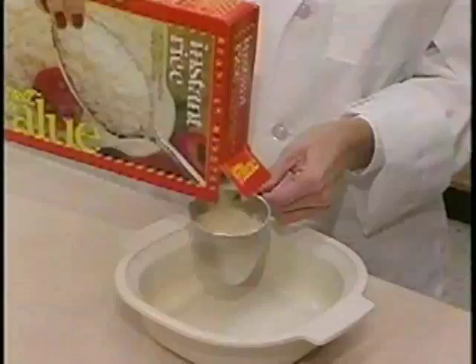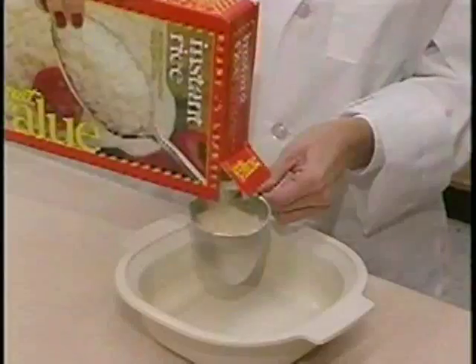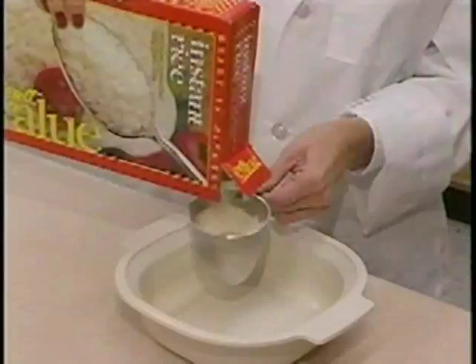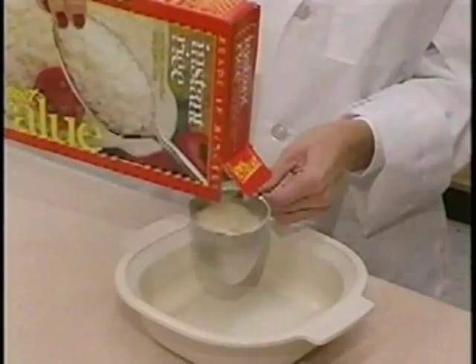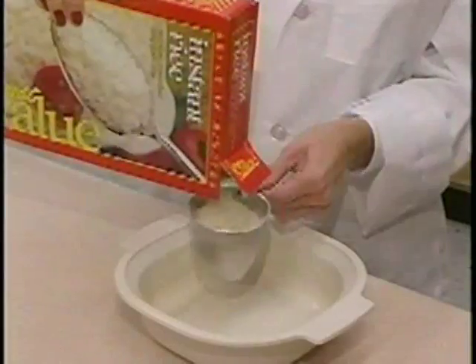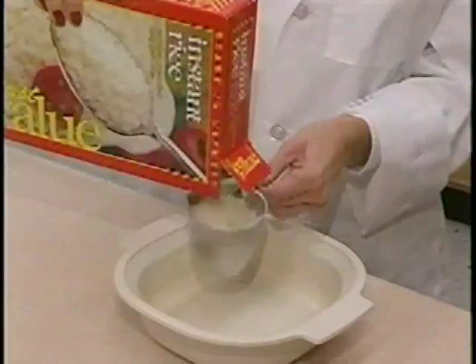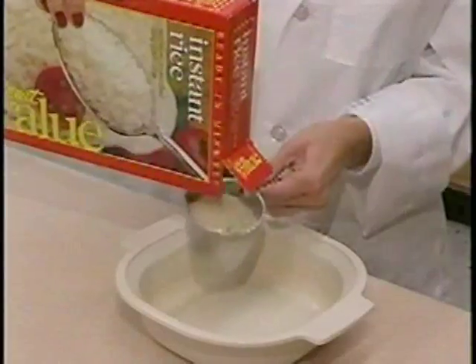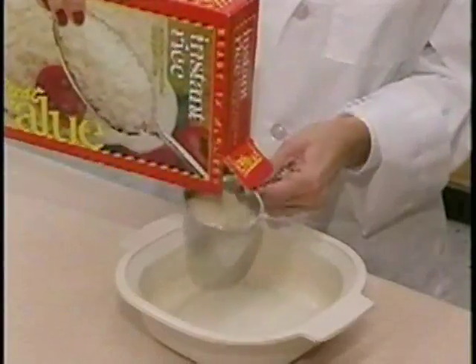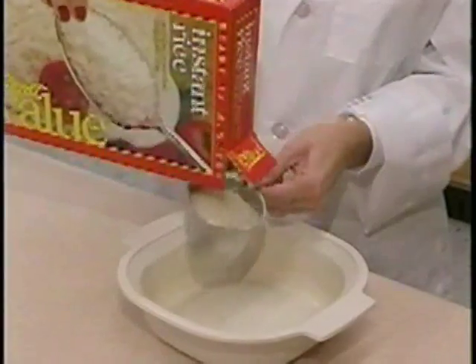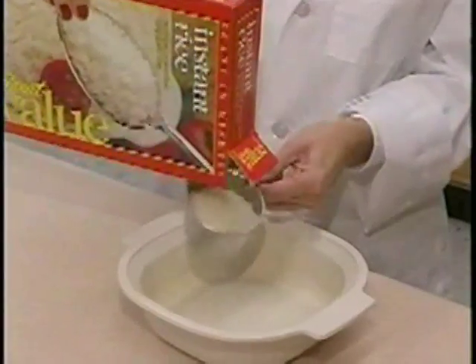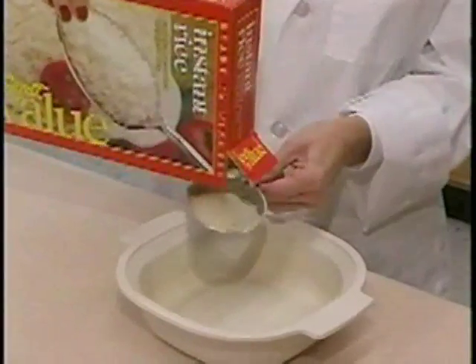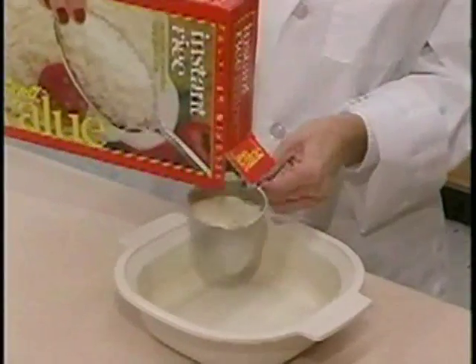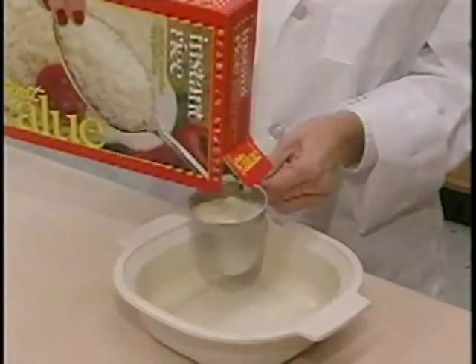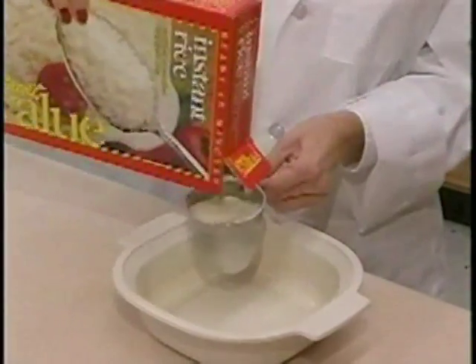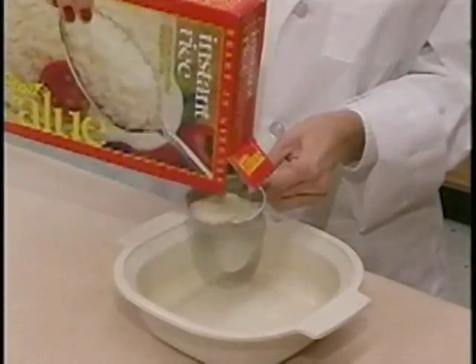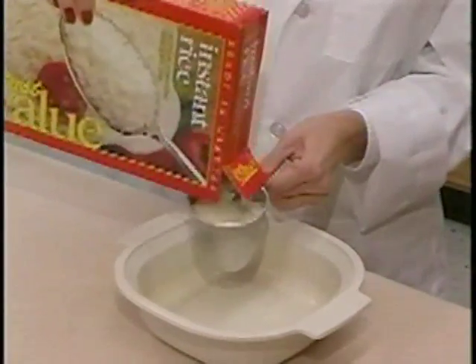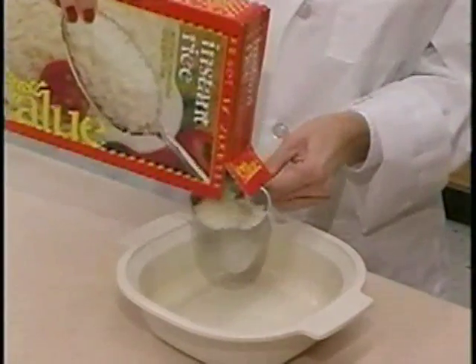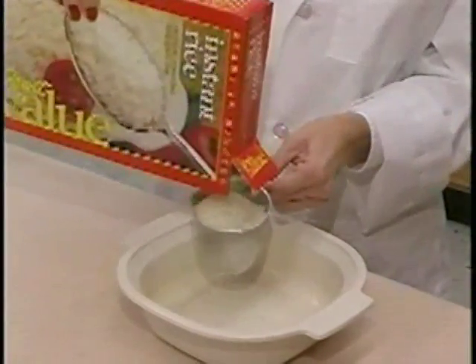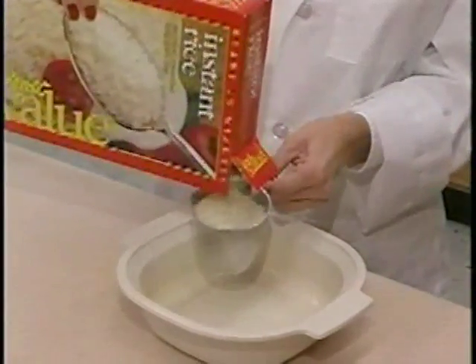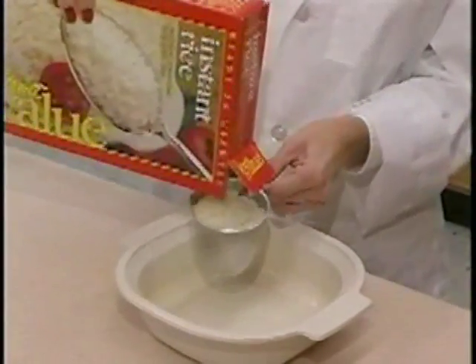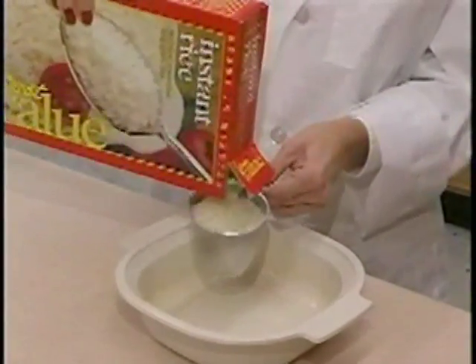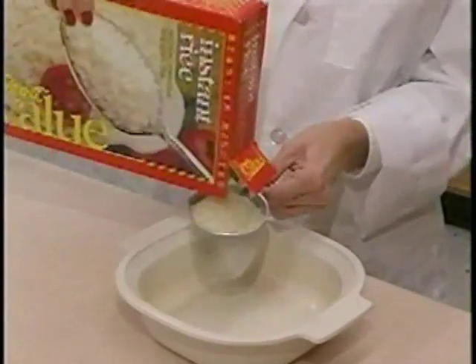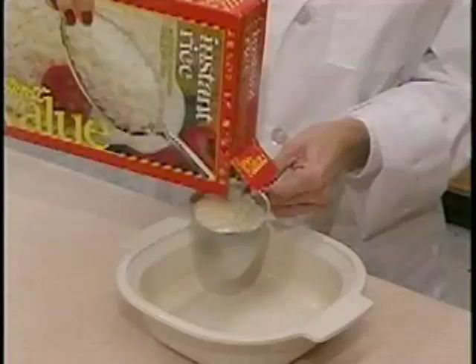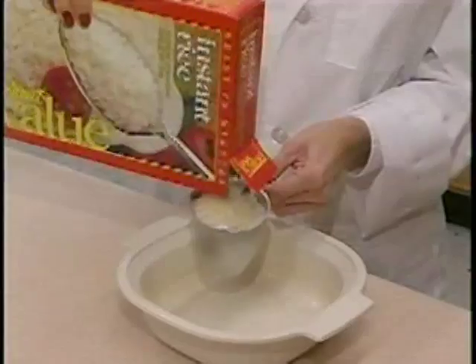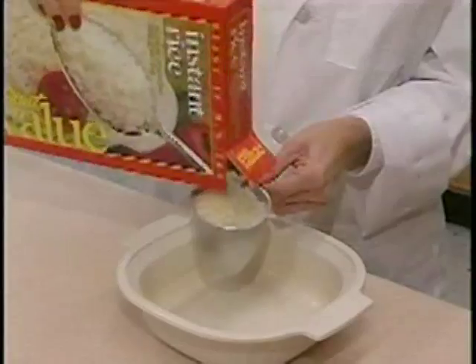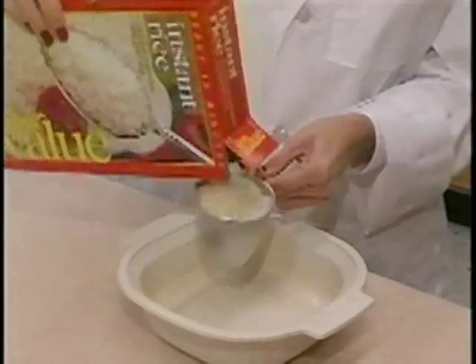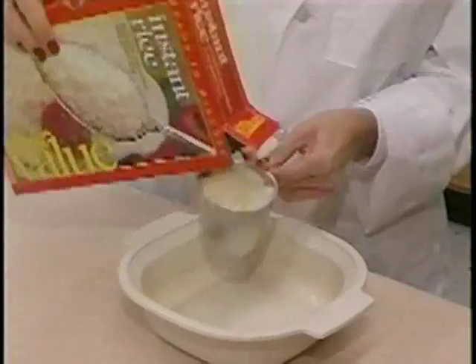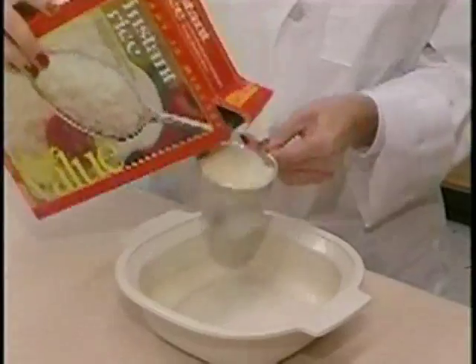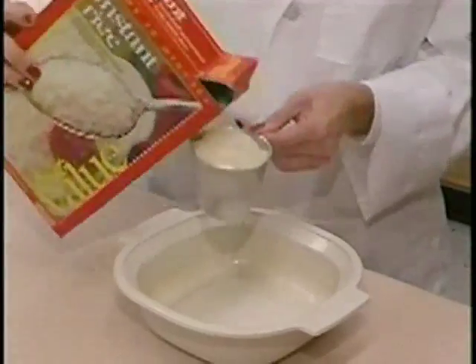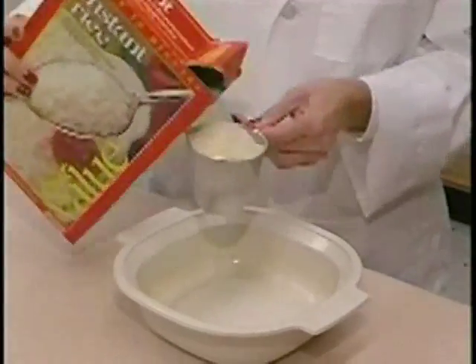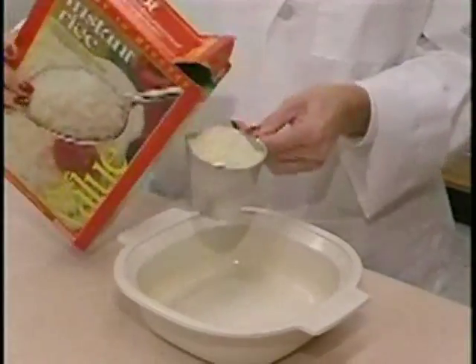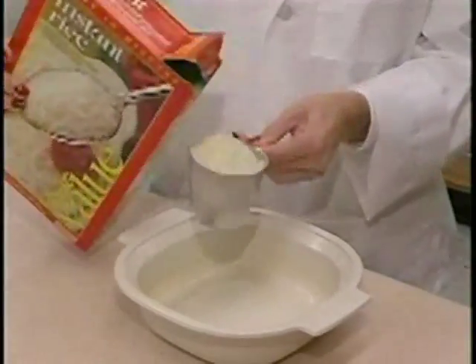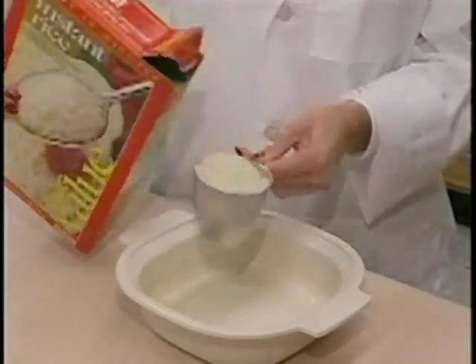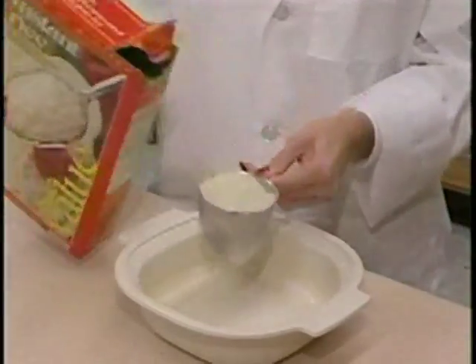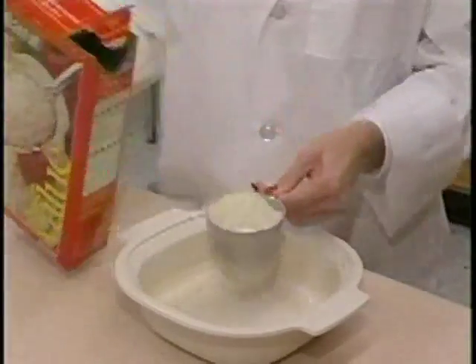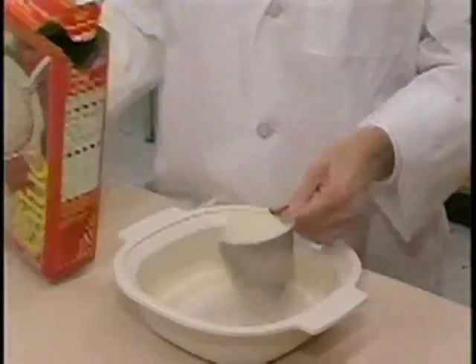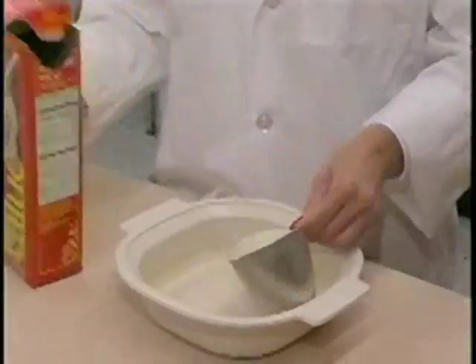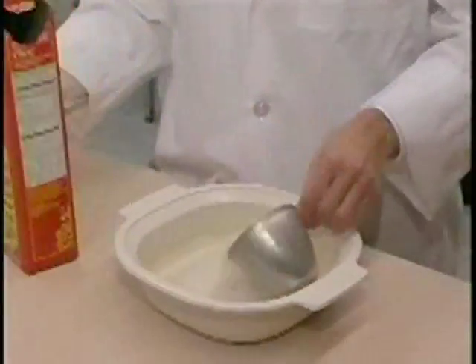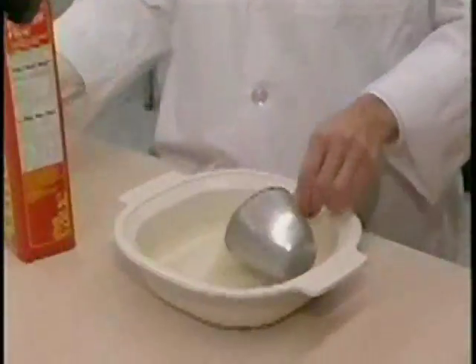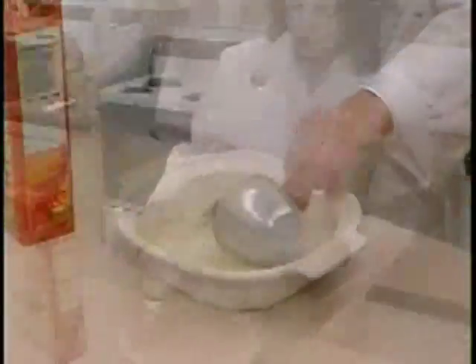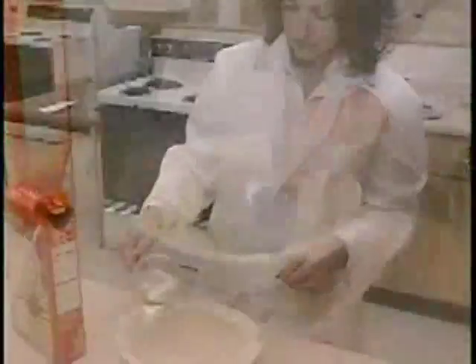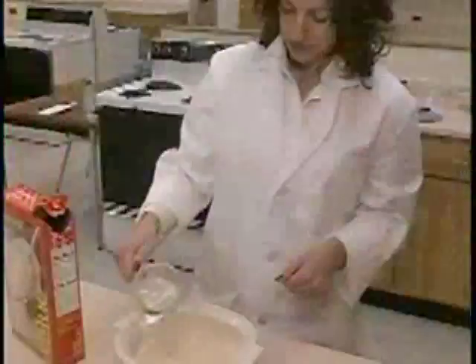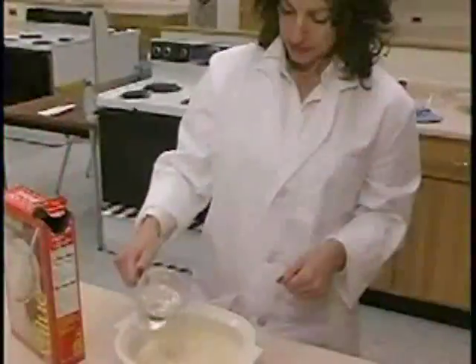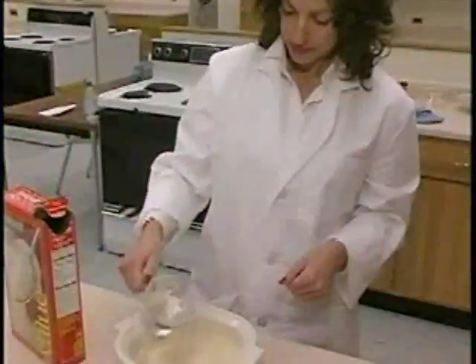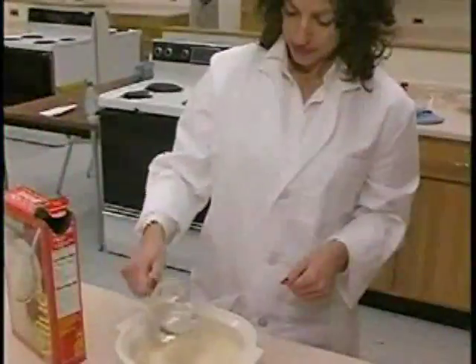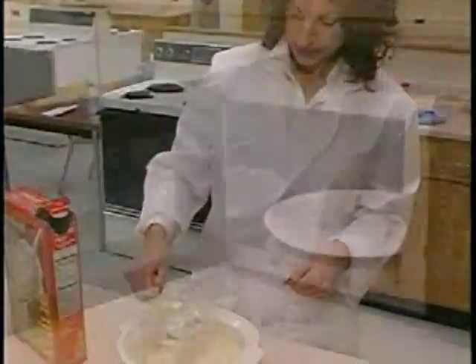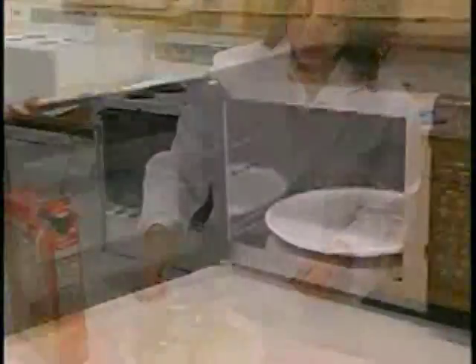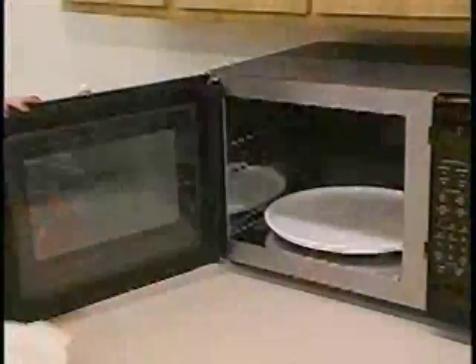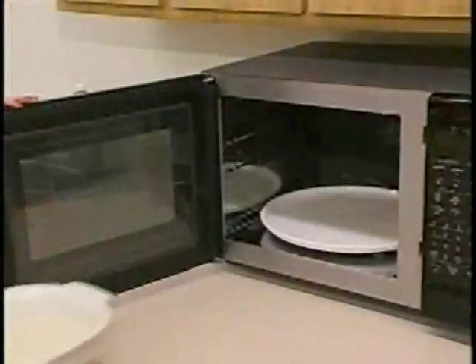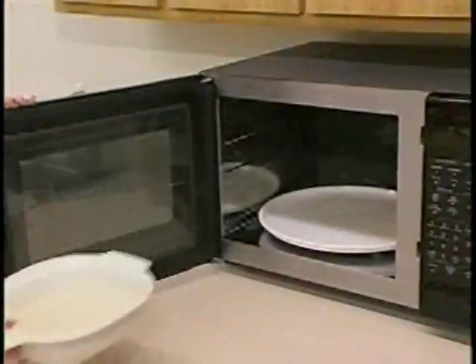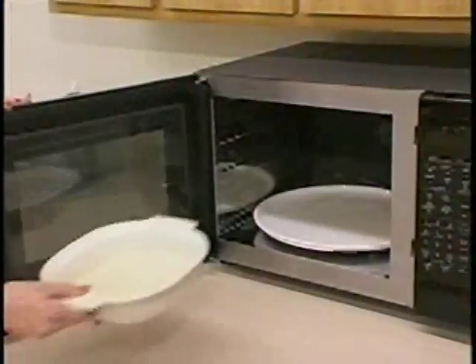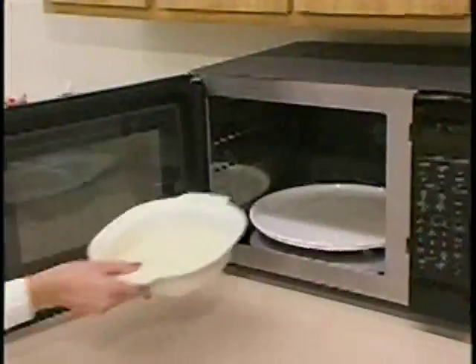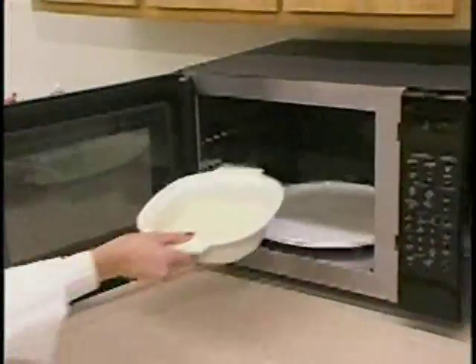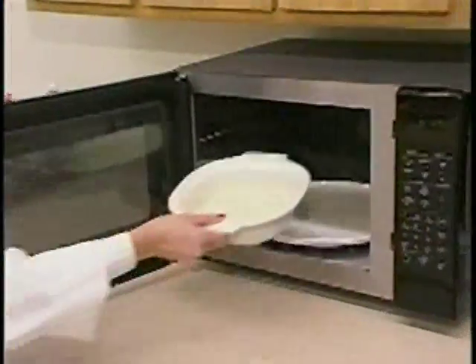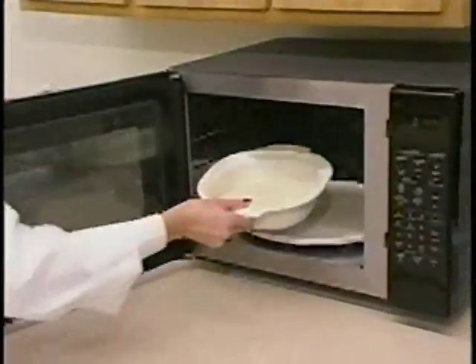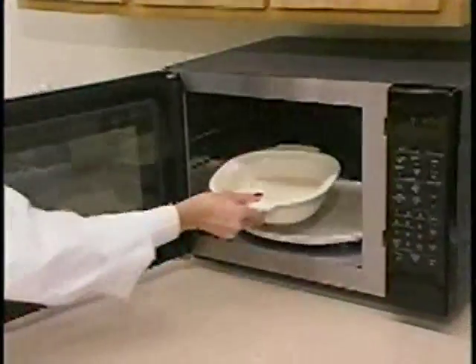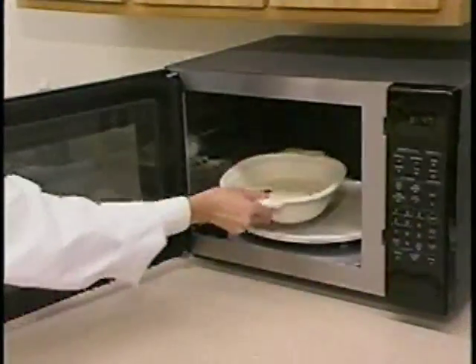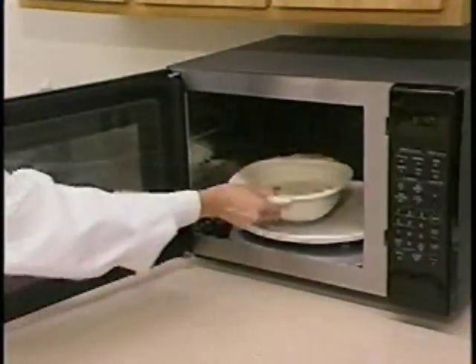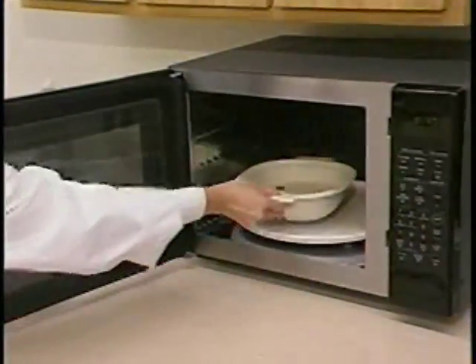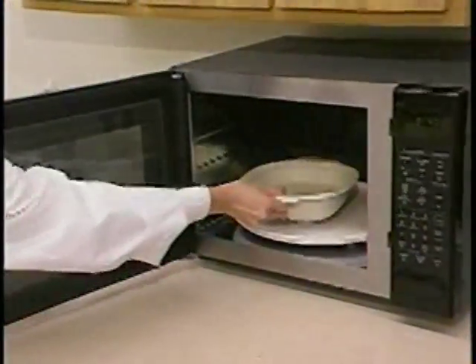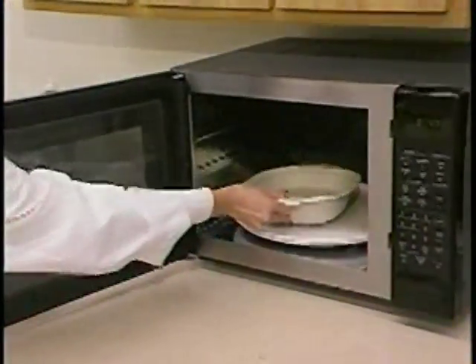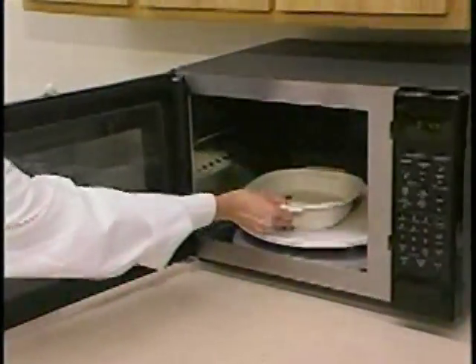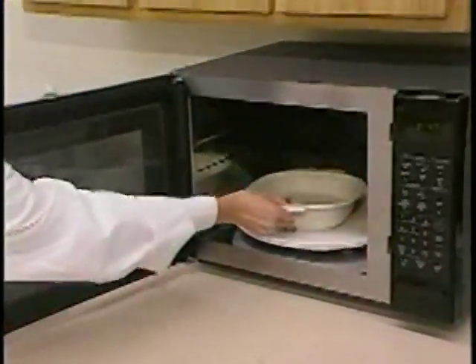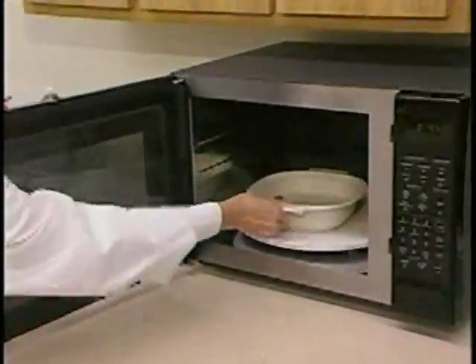With the tofu in the oven, it's time to fix the rice. Place a bed of rice in a microwavable bowl, add water, and put it into the microwave for about five minutes.